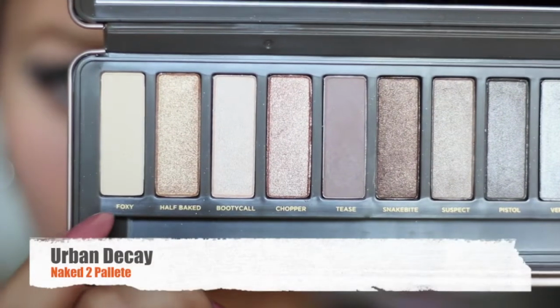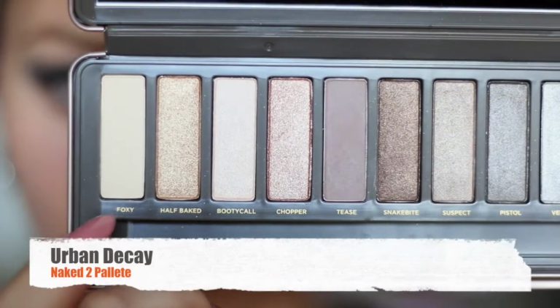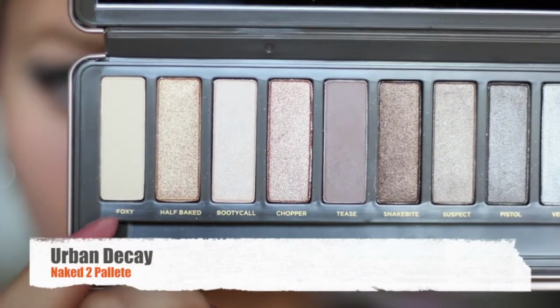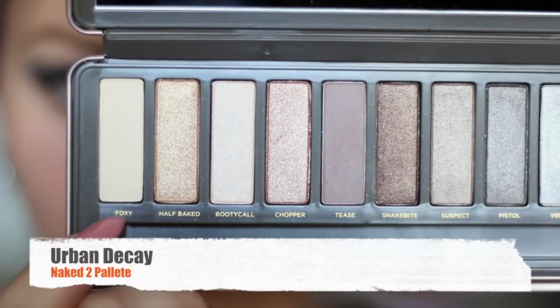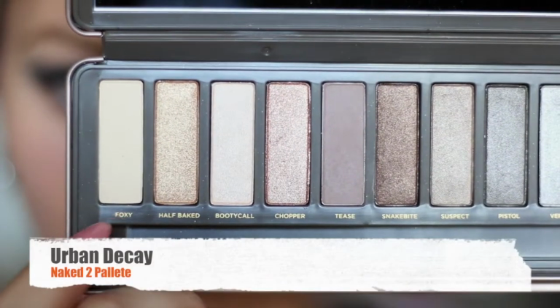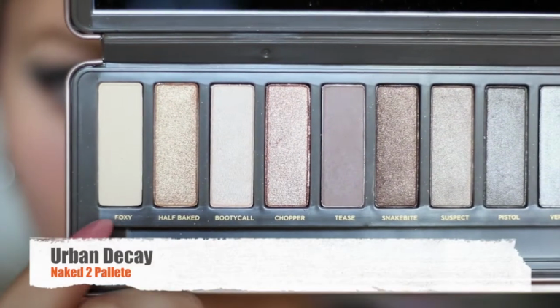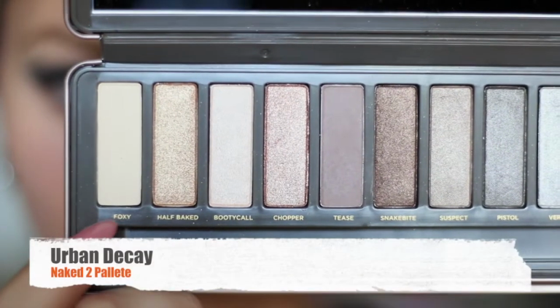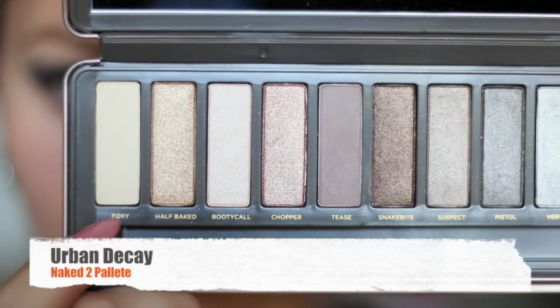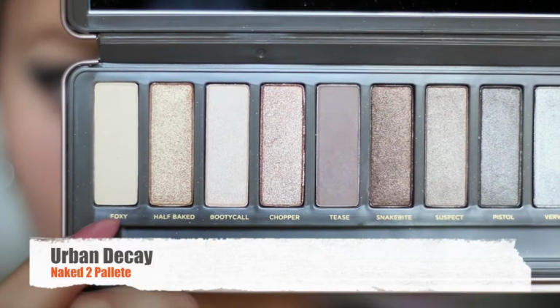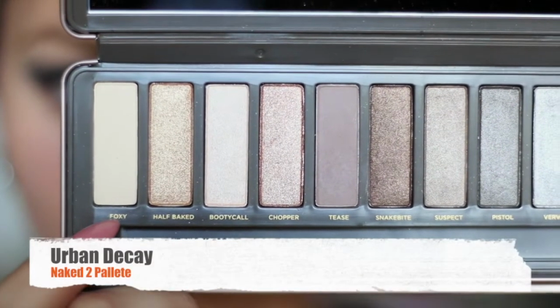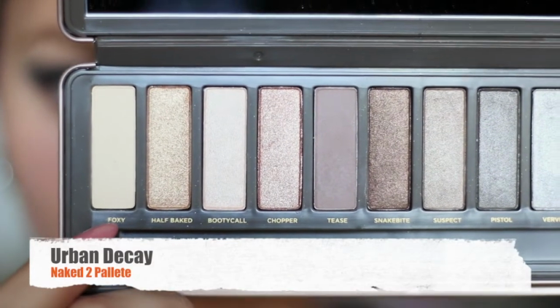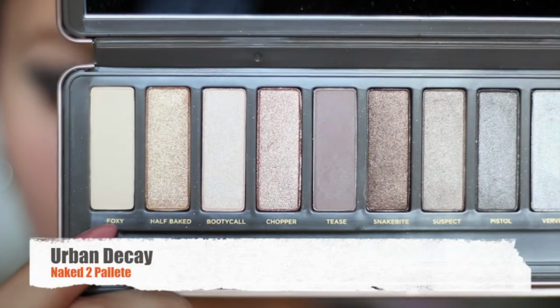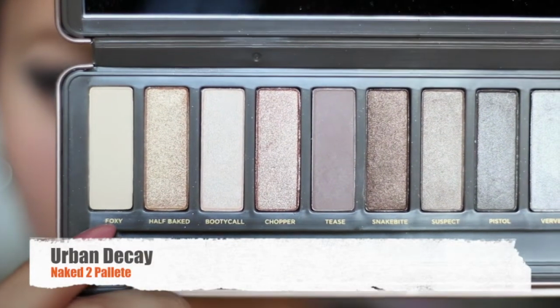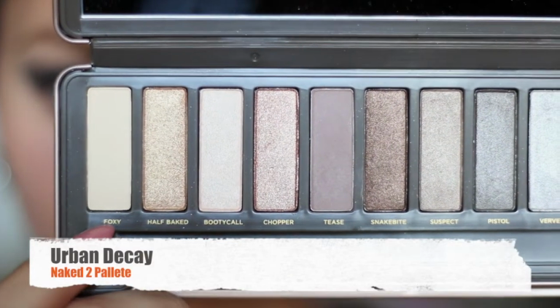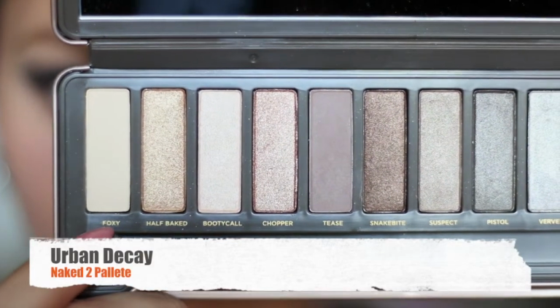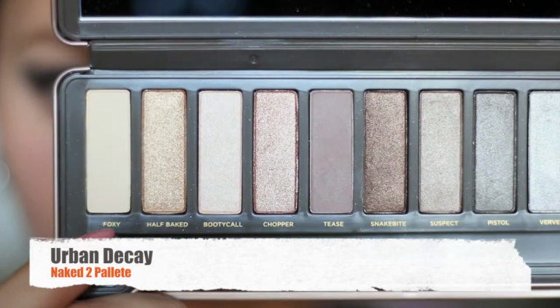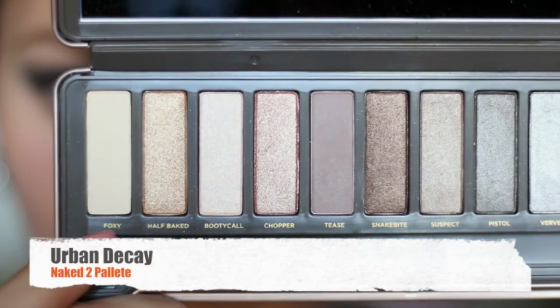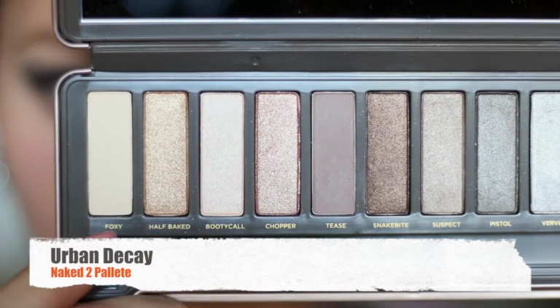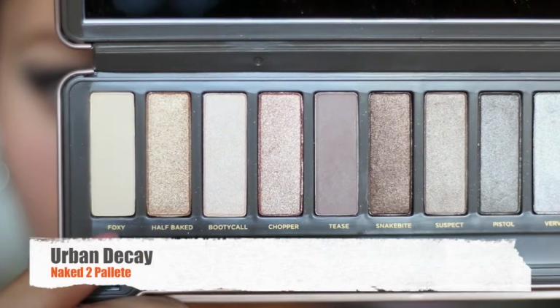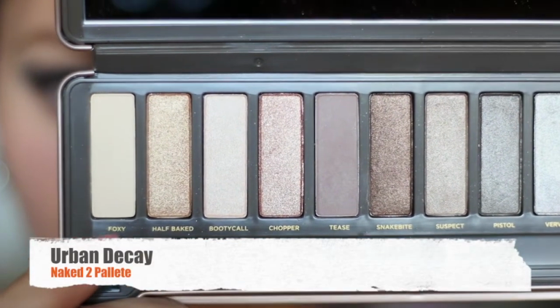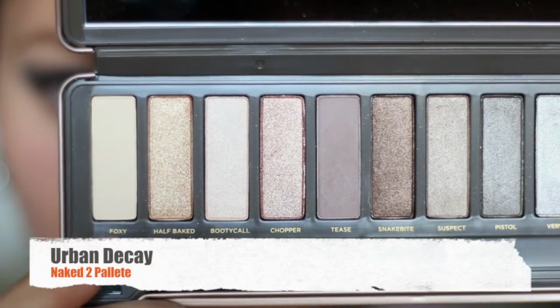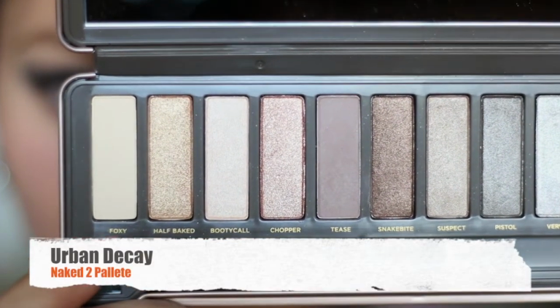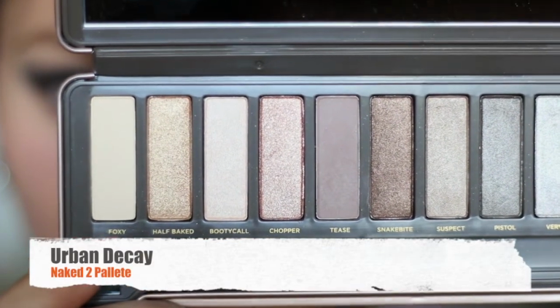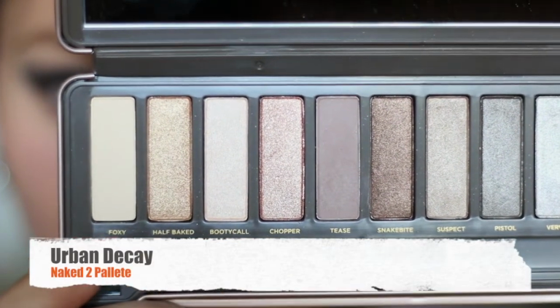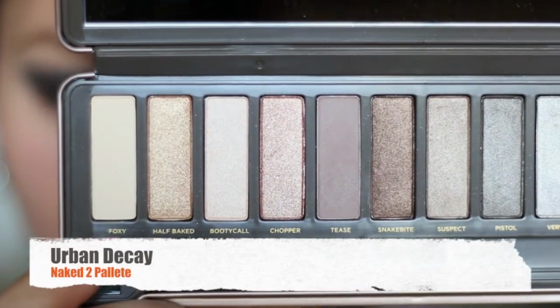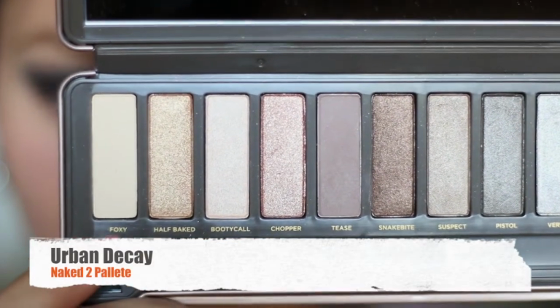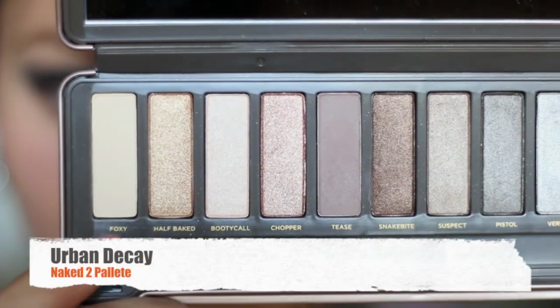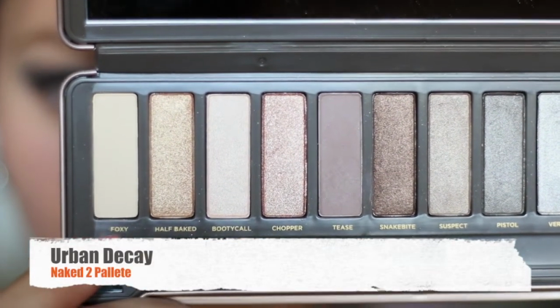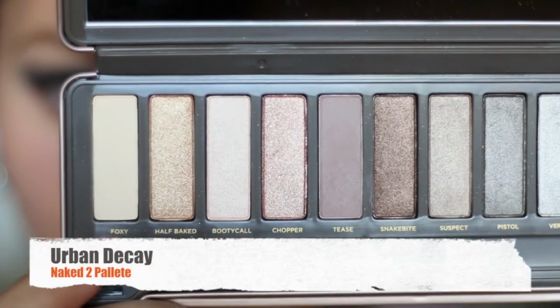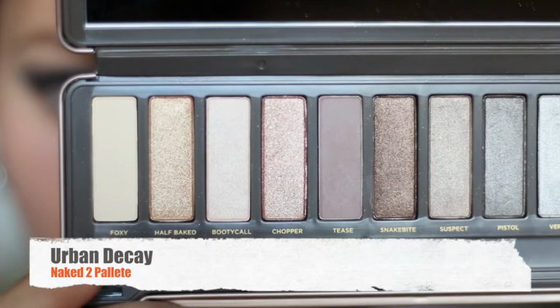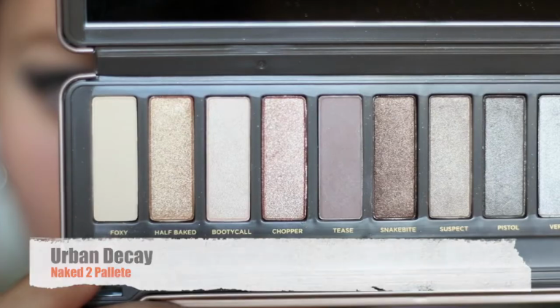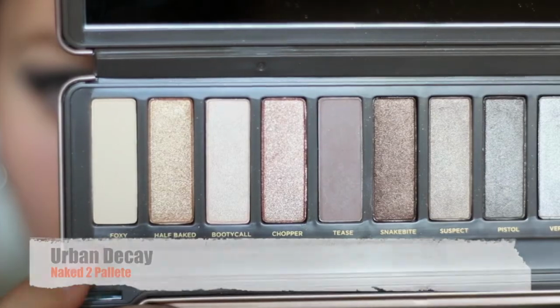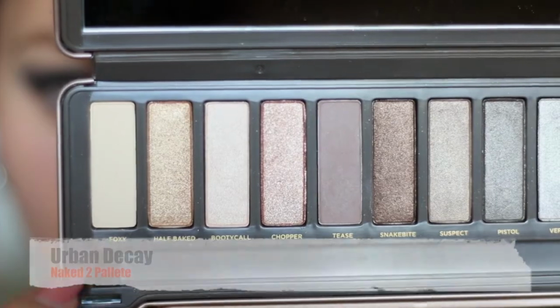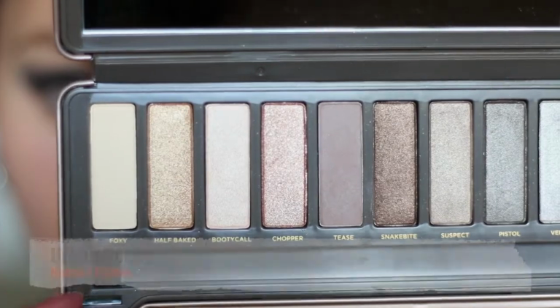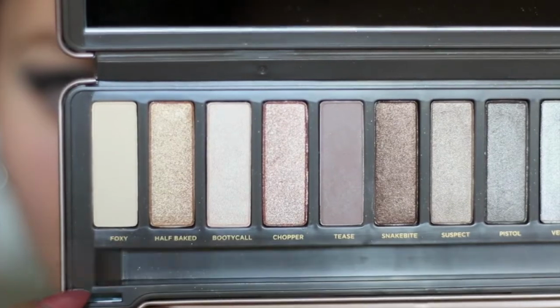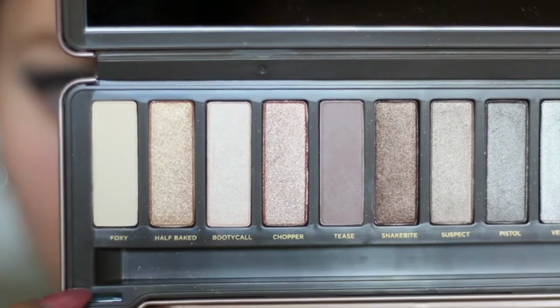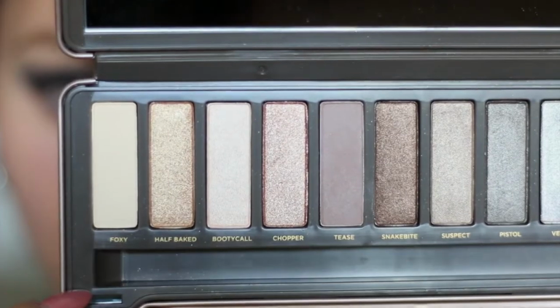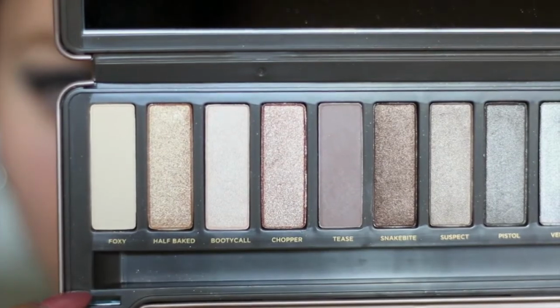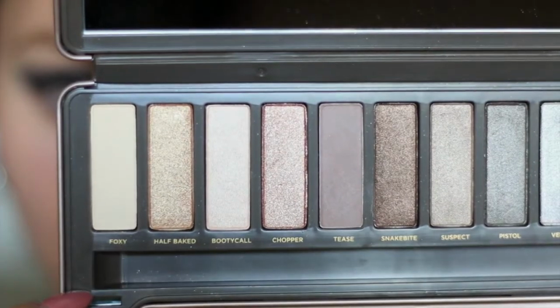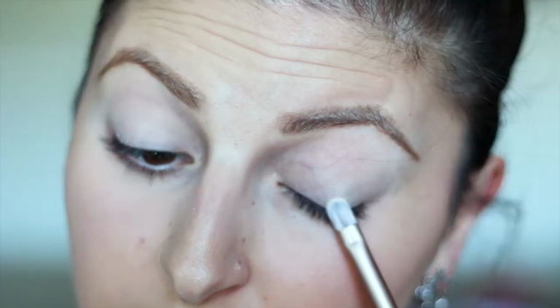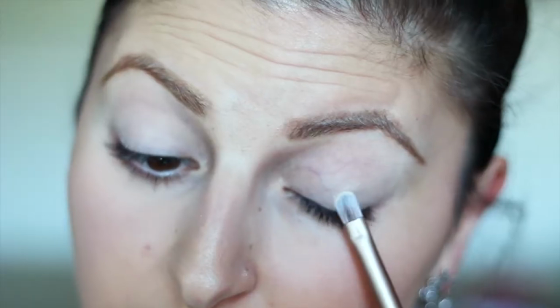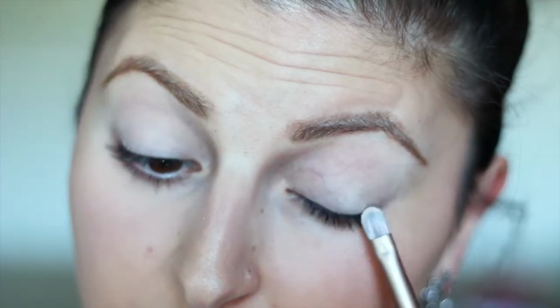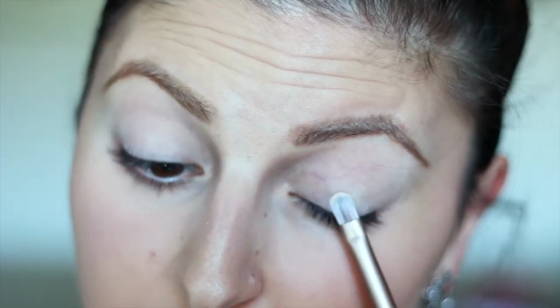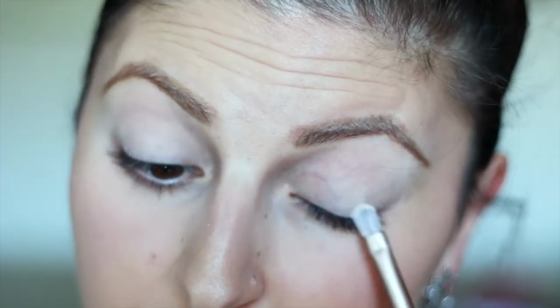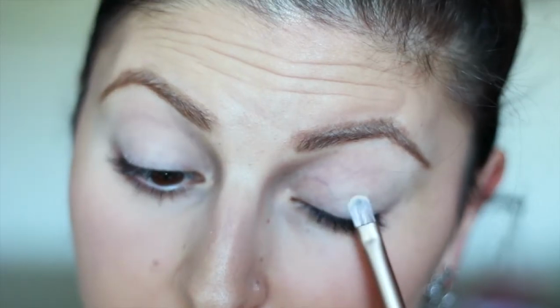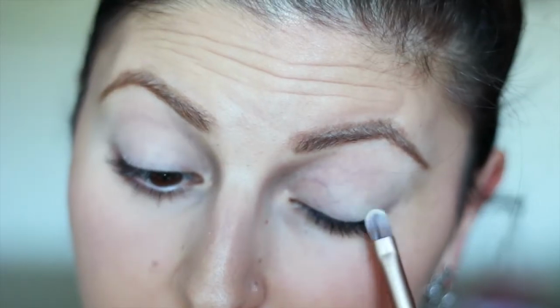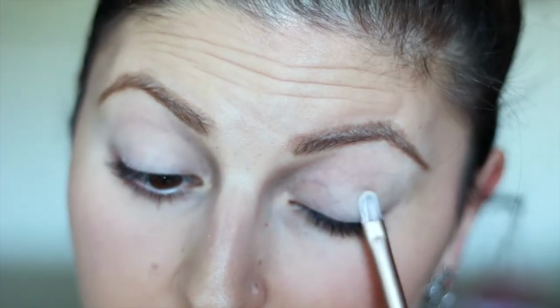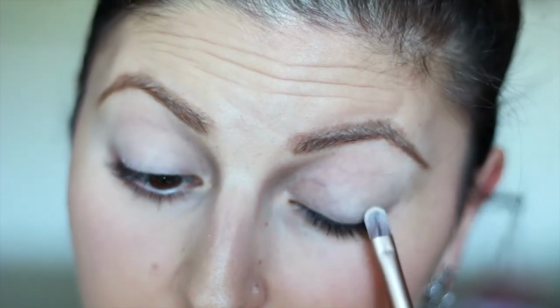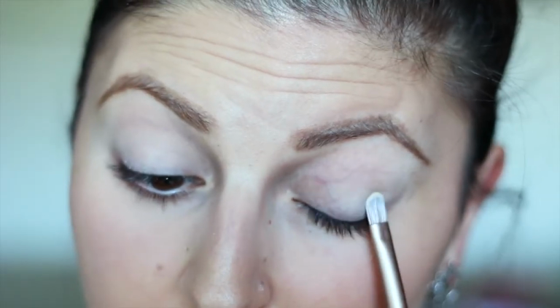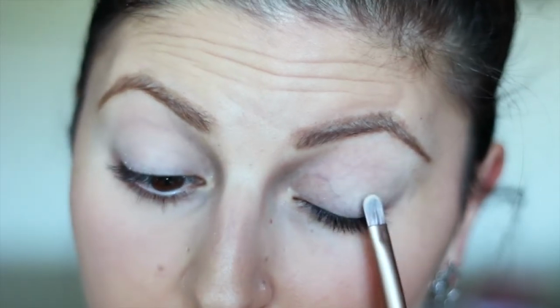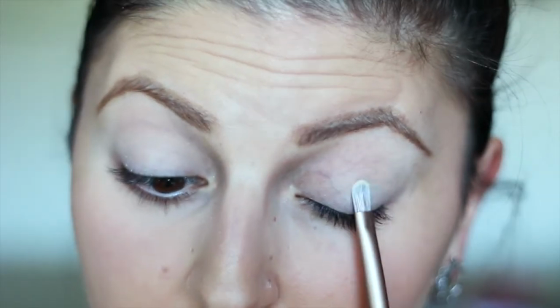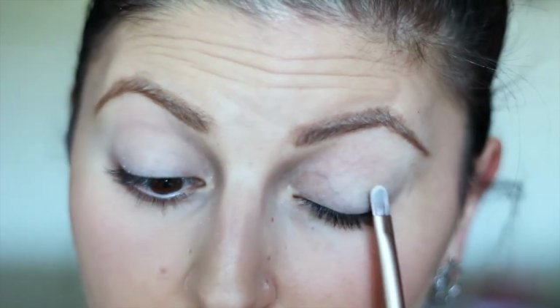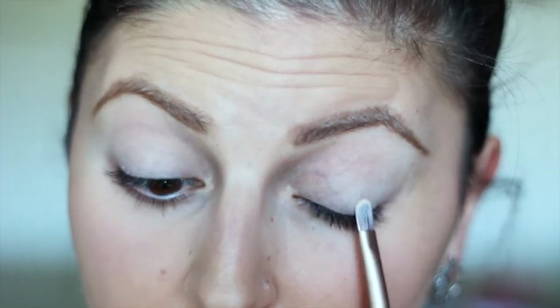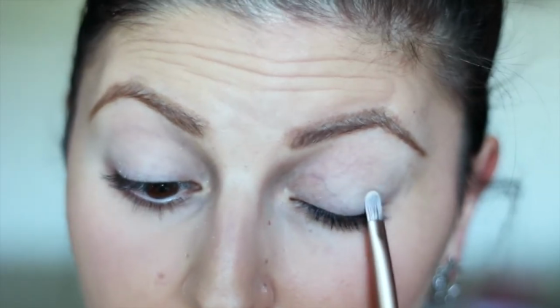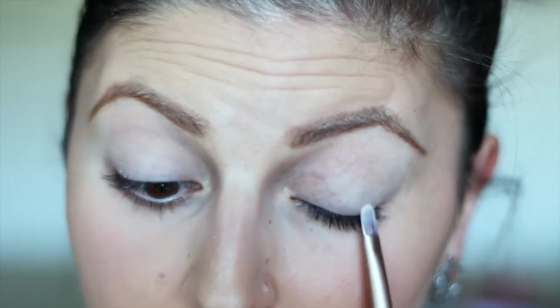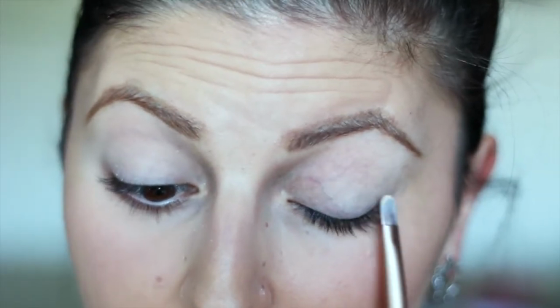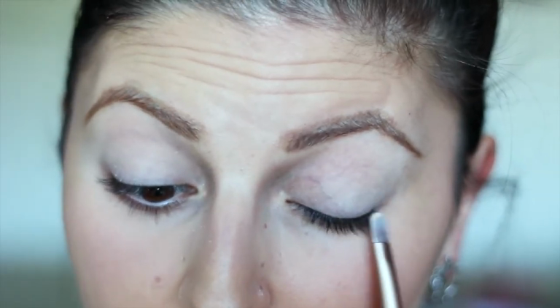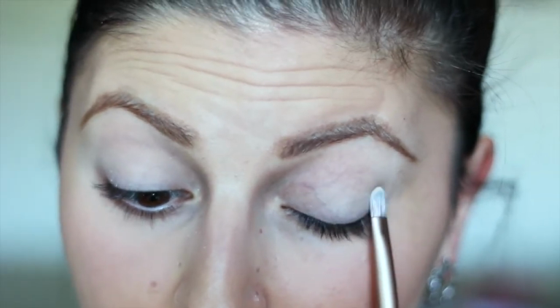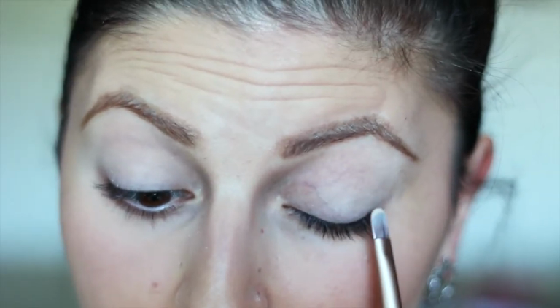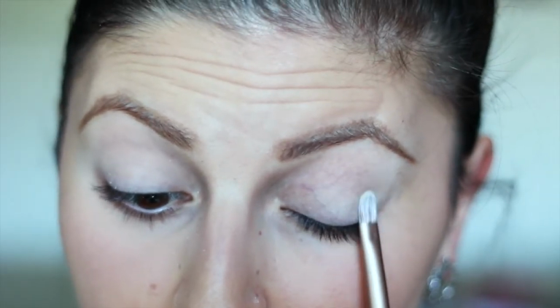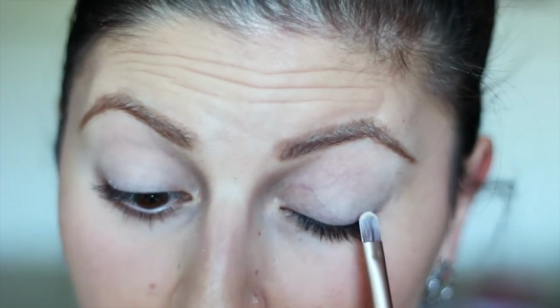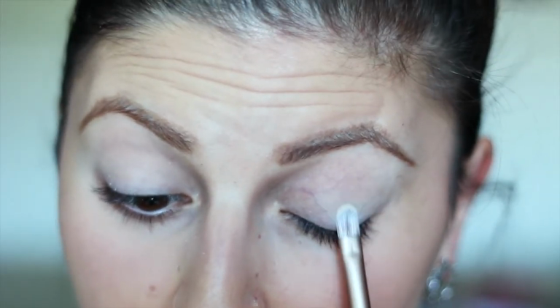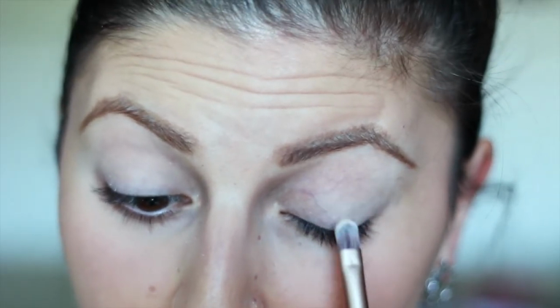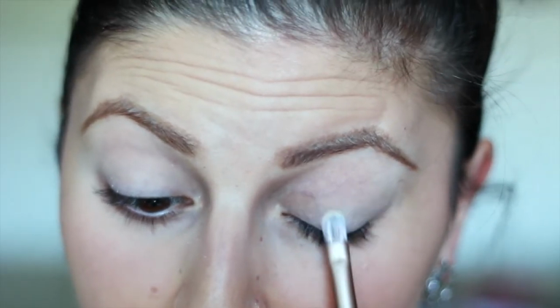Using the color Foxy from the Naked 2 palette, I'm gonna be applying this all over my lids as my base eyeshadow.